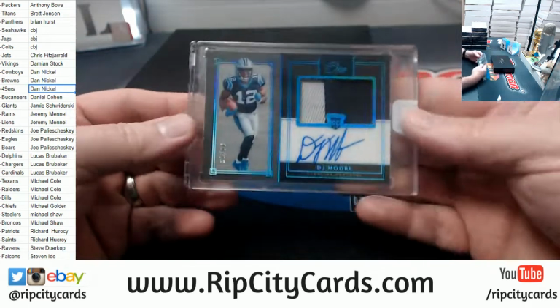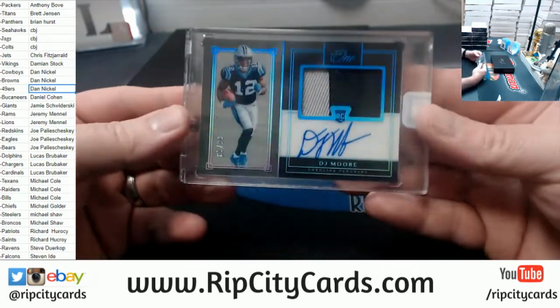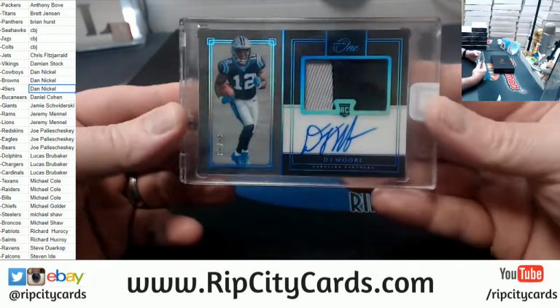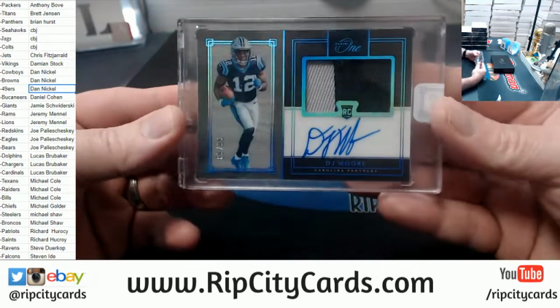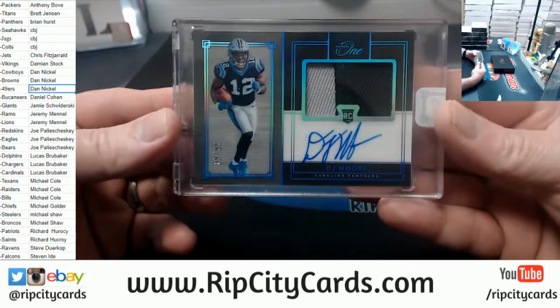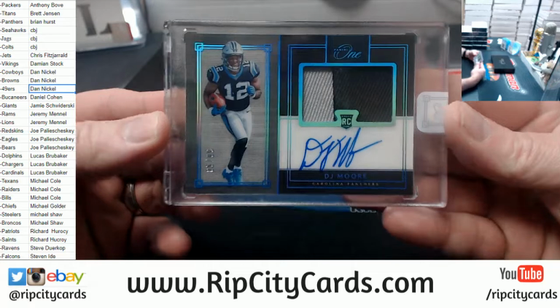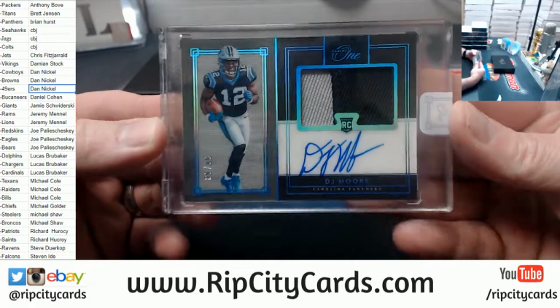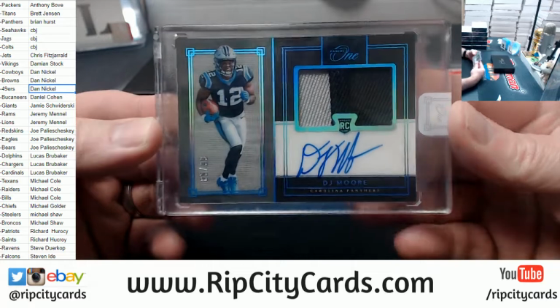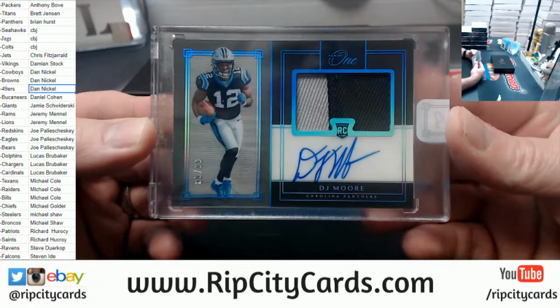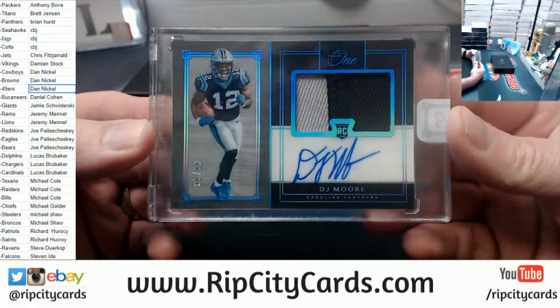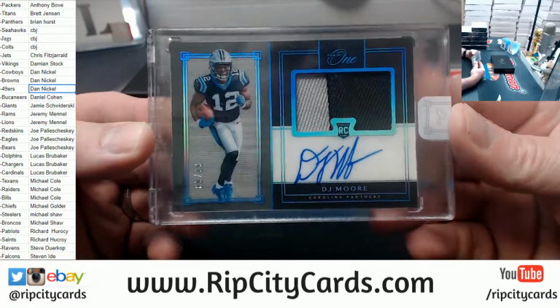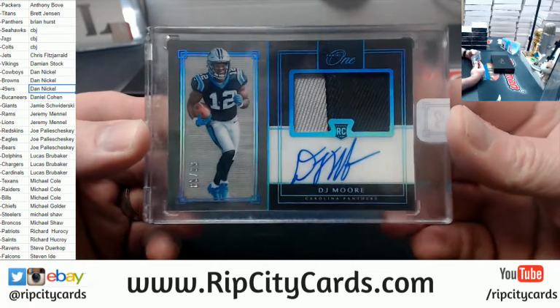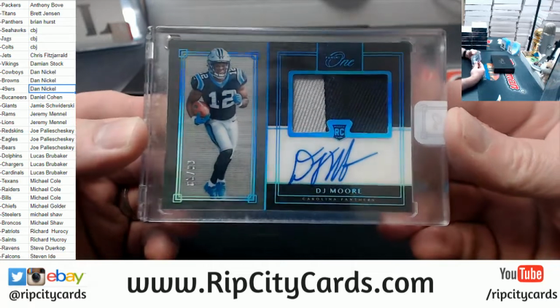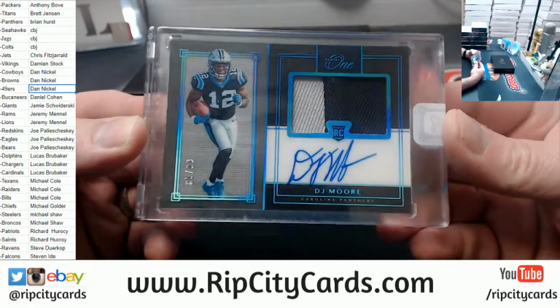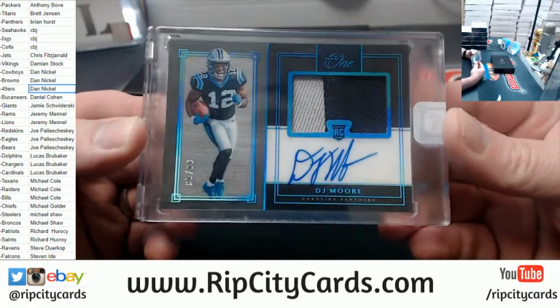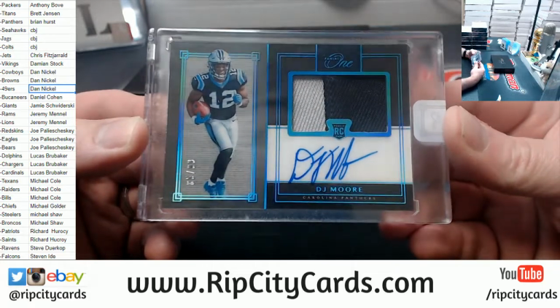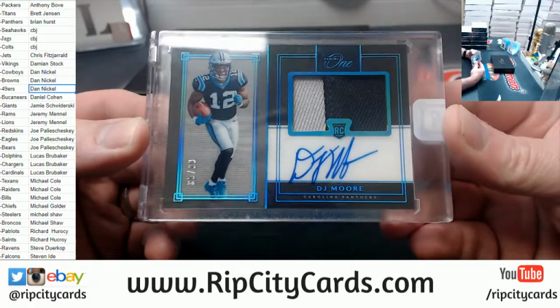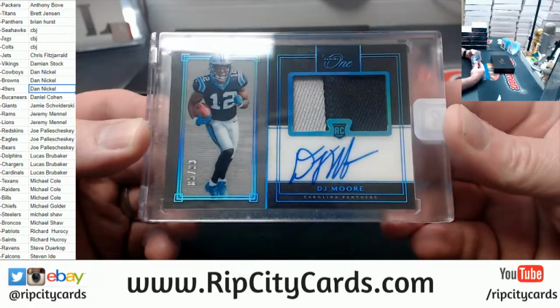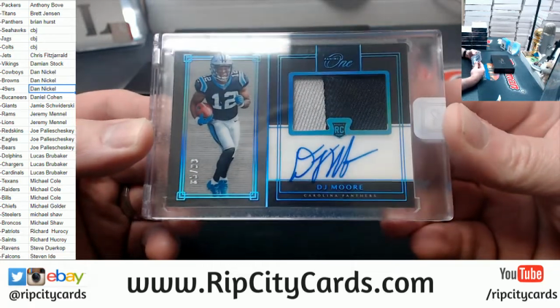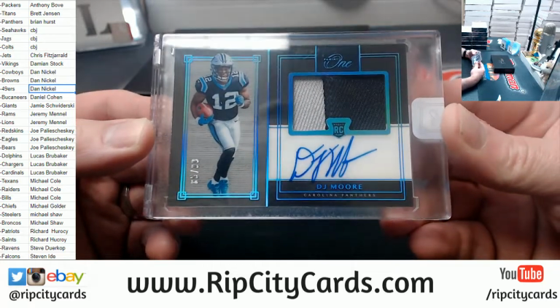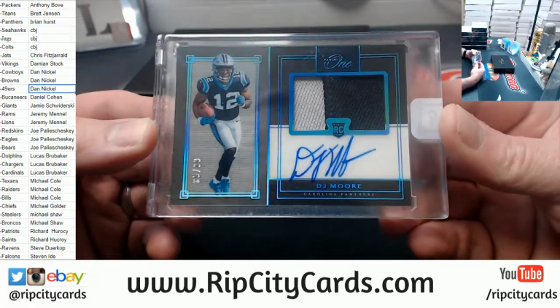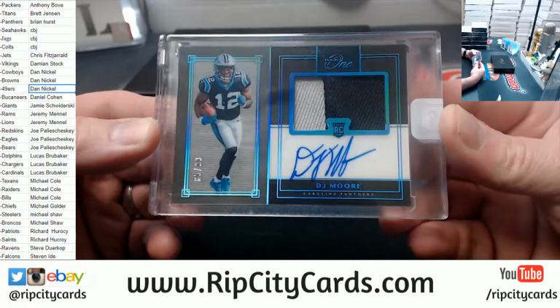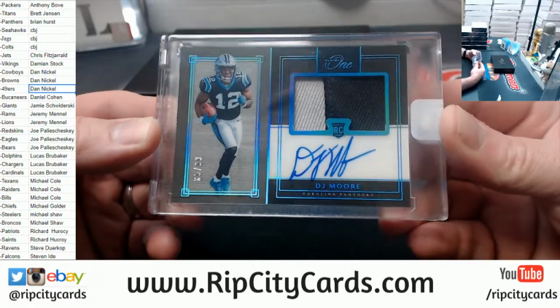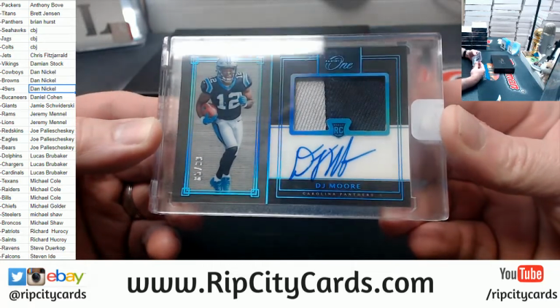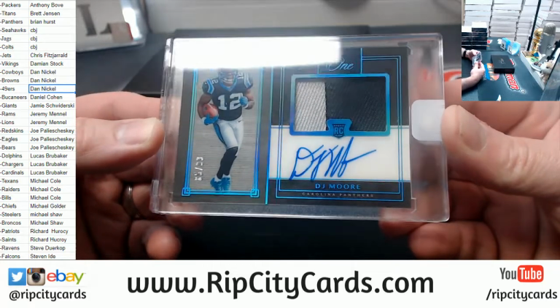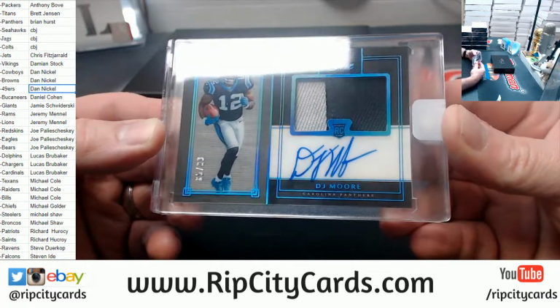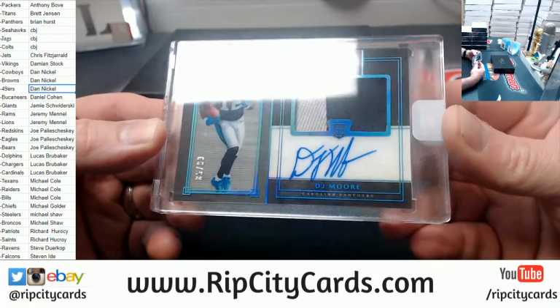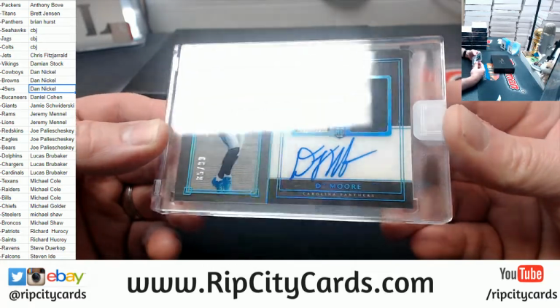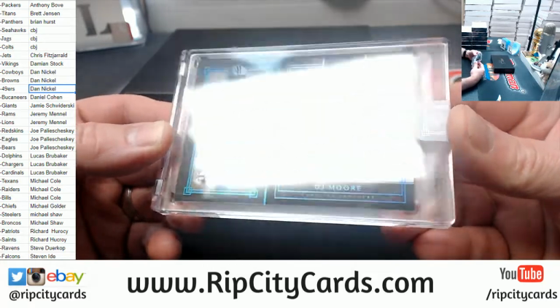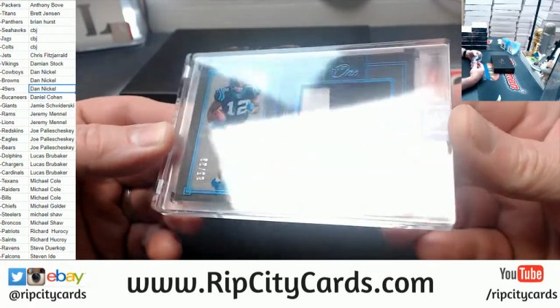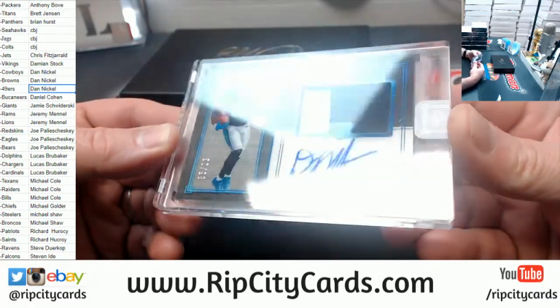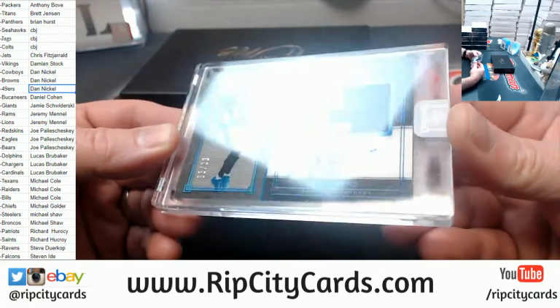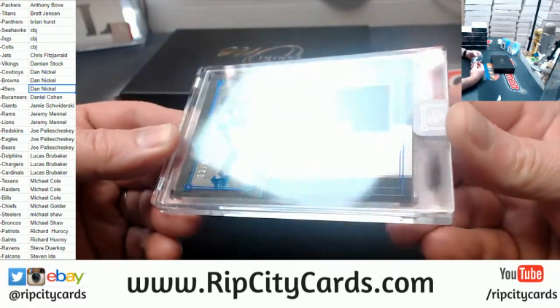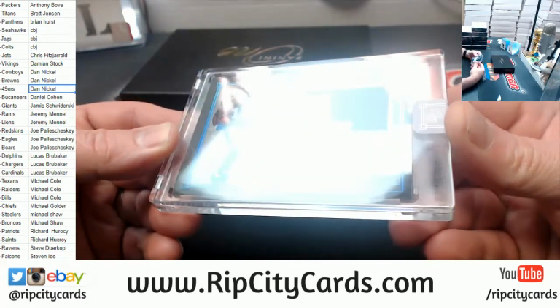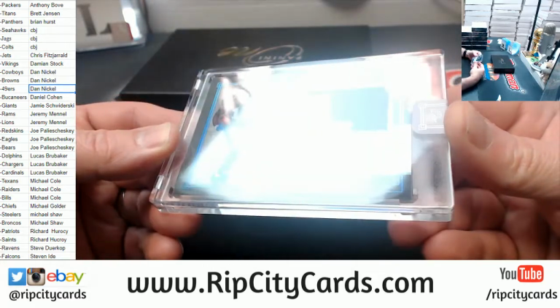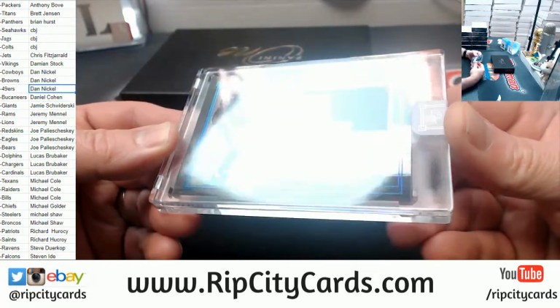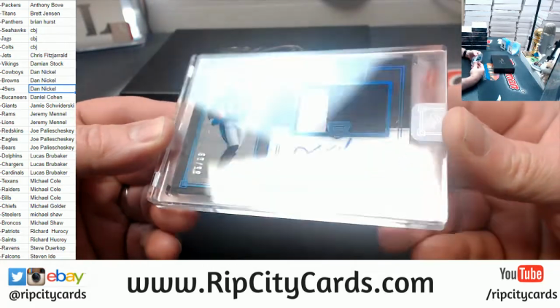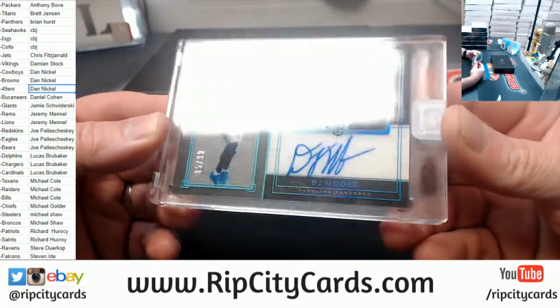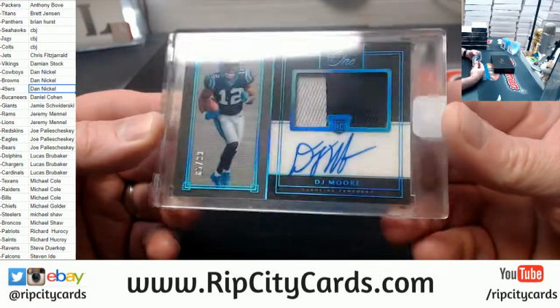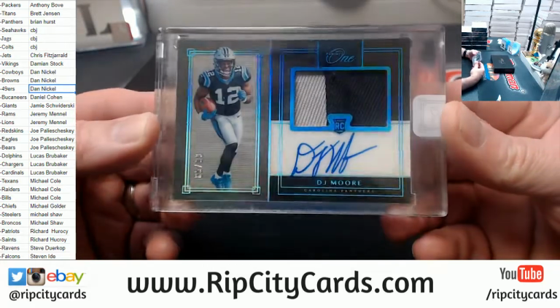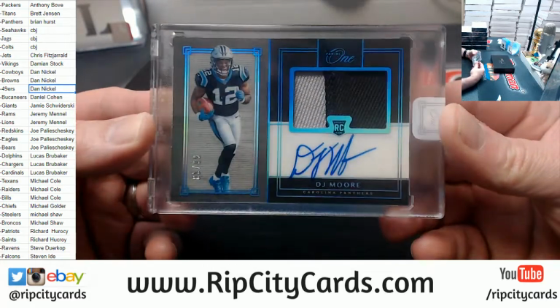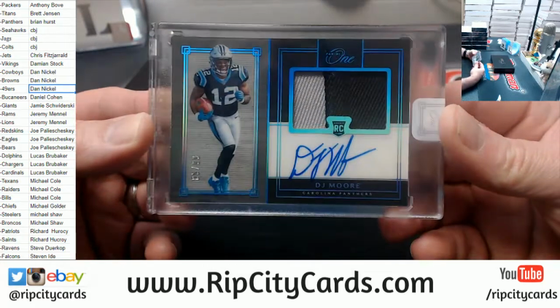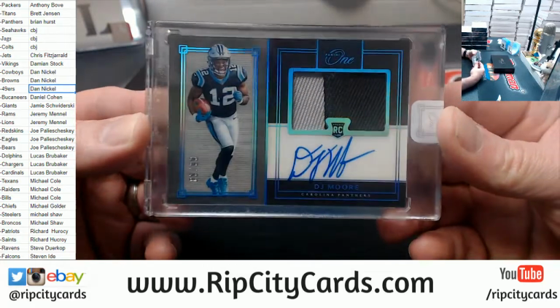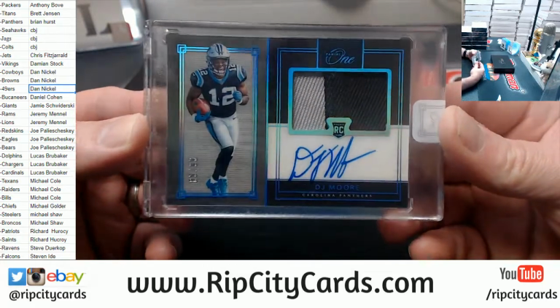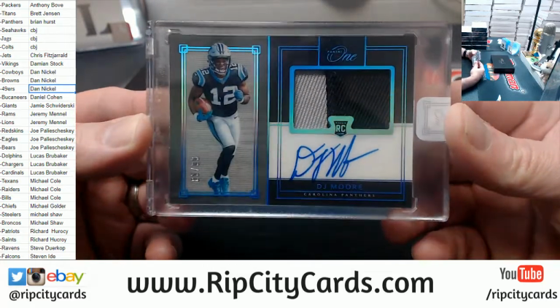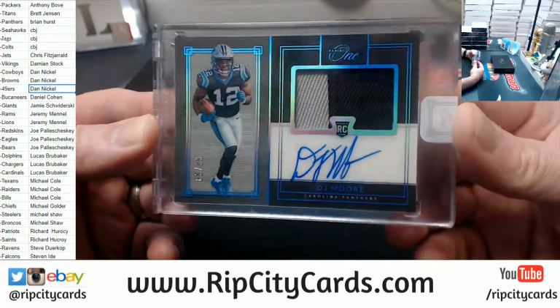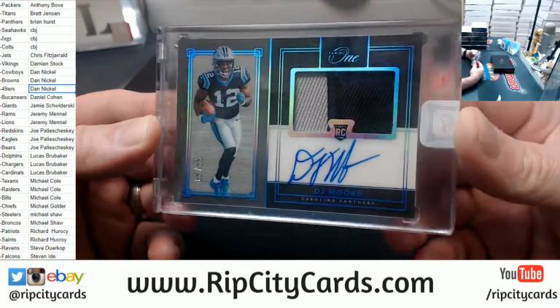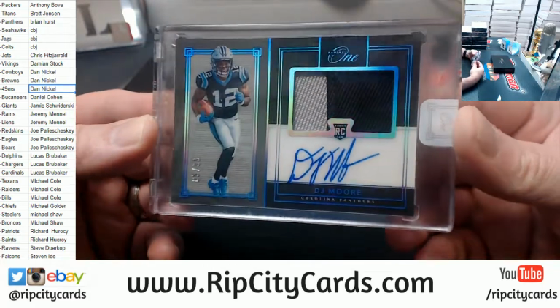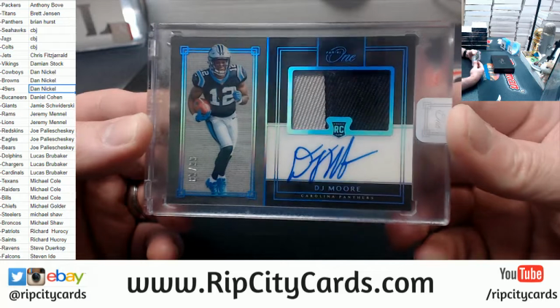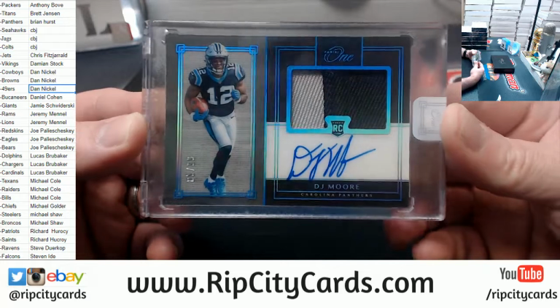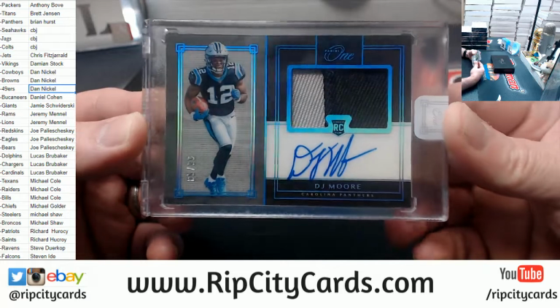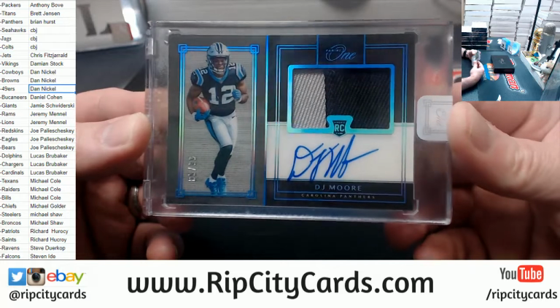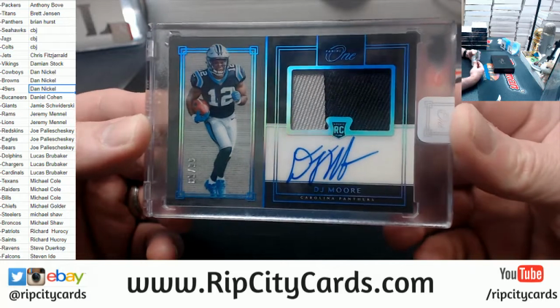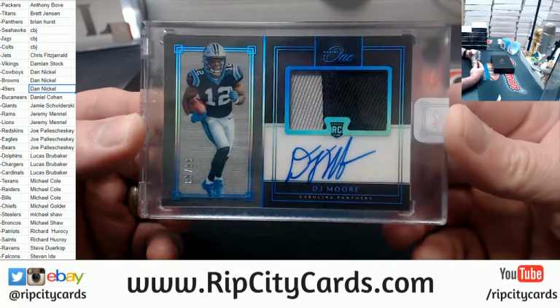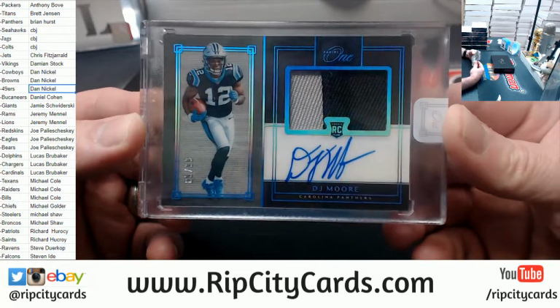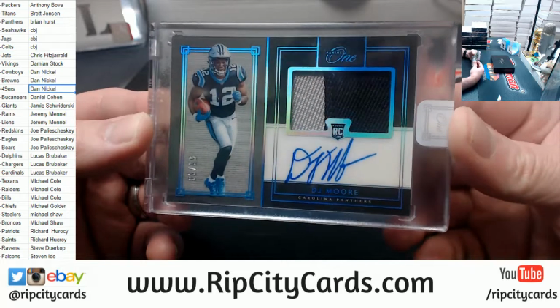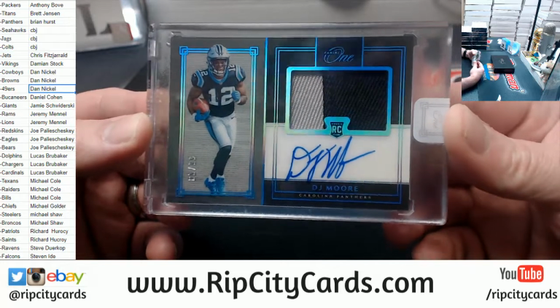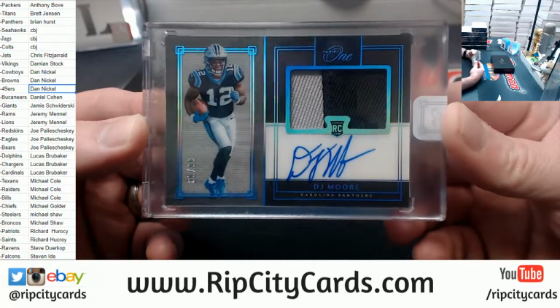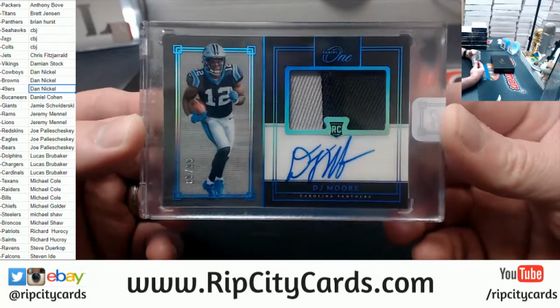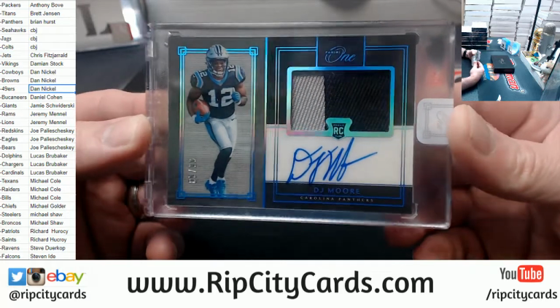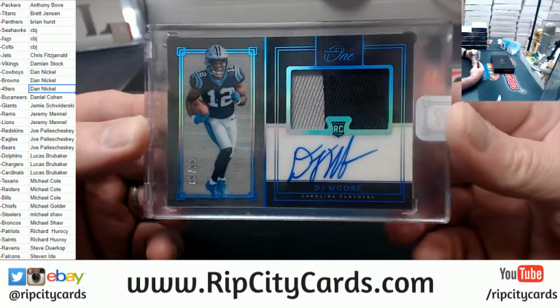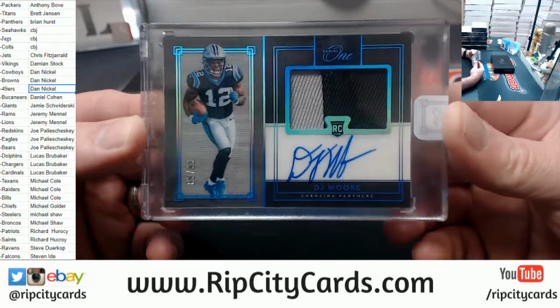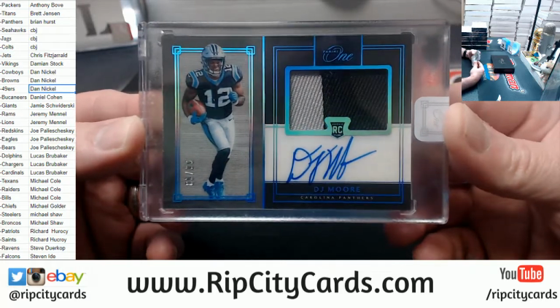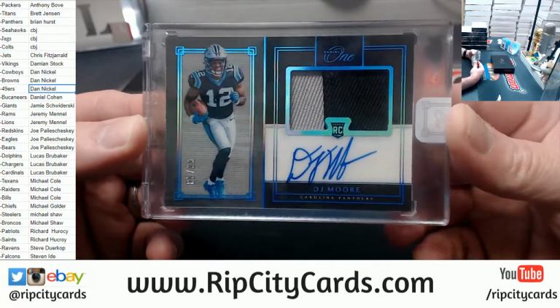Carolina Panthers! DJ Moore, rookie autographed to 99, two-color patch auto.